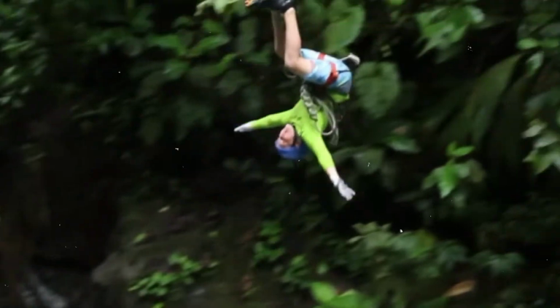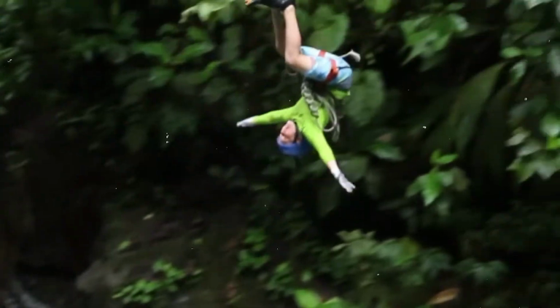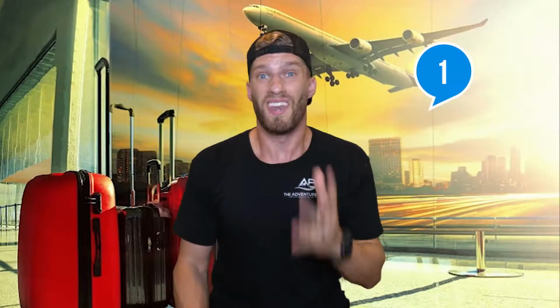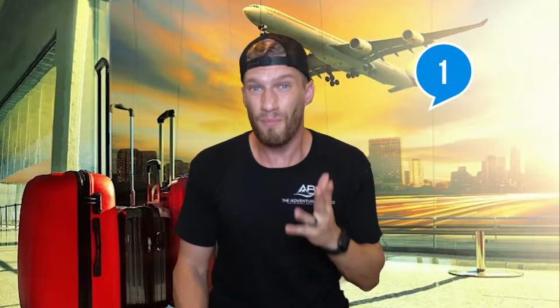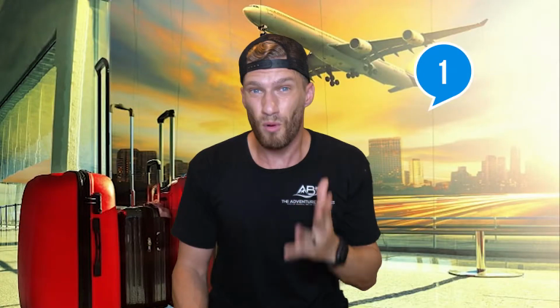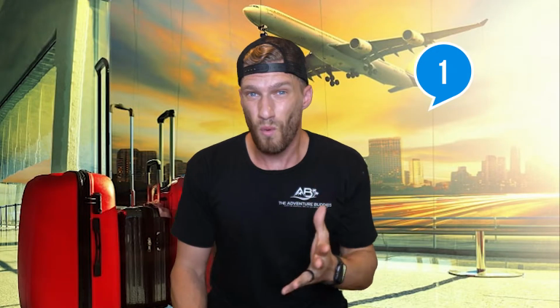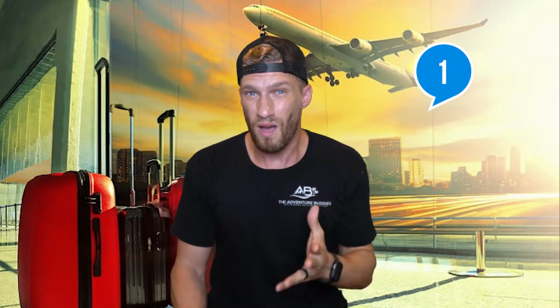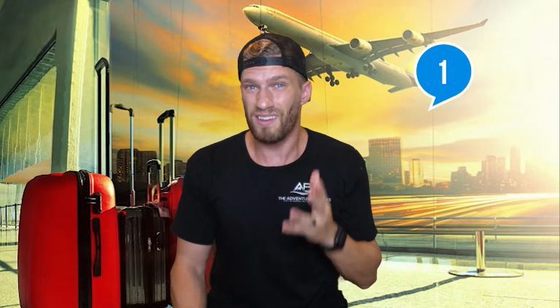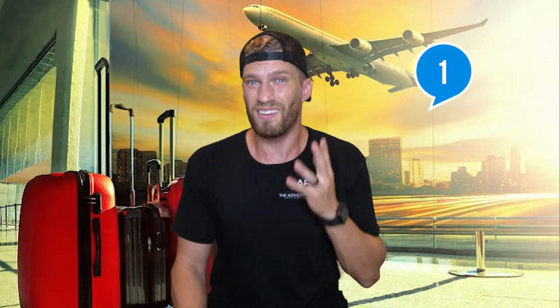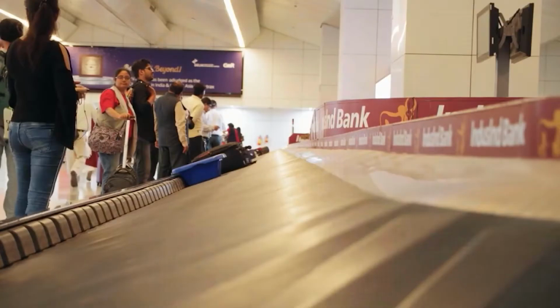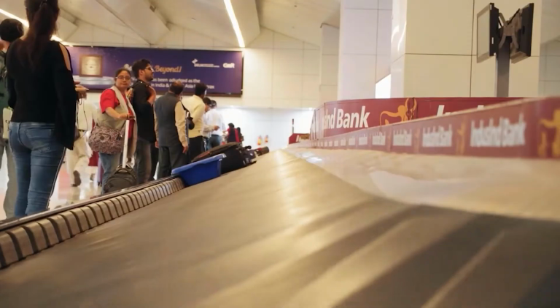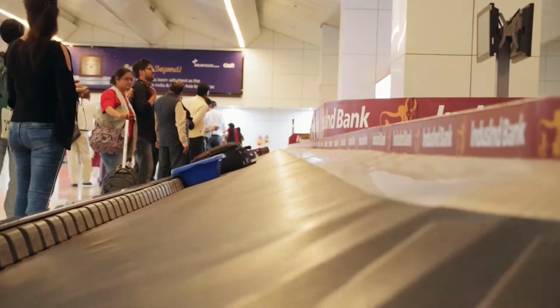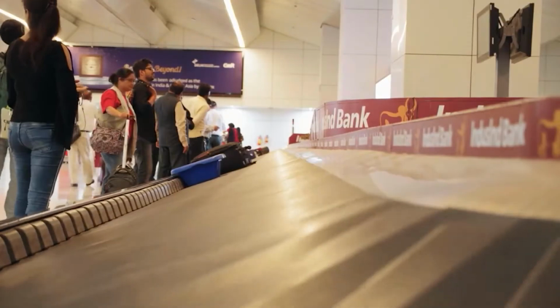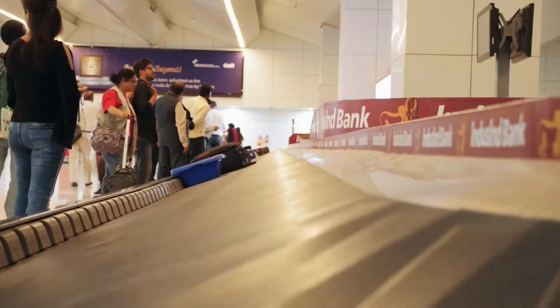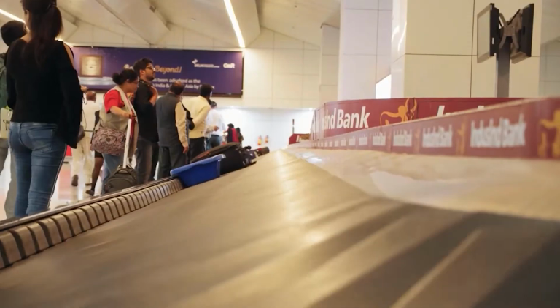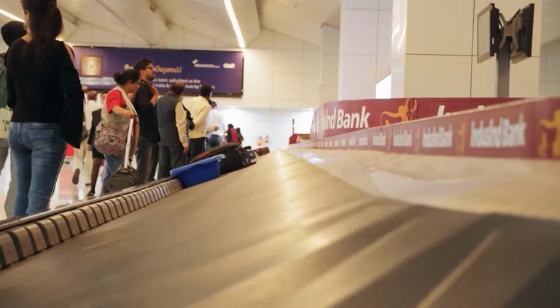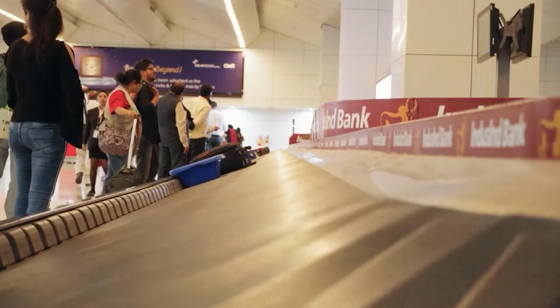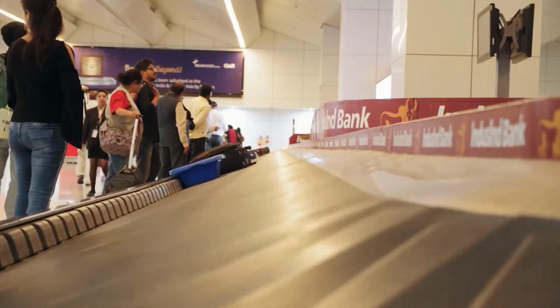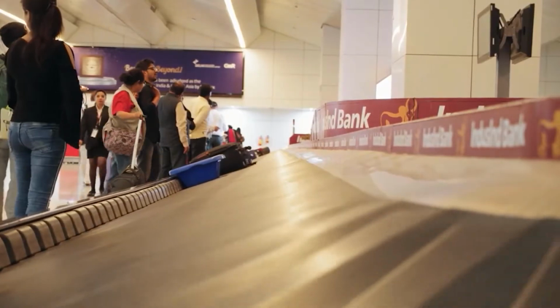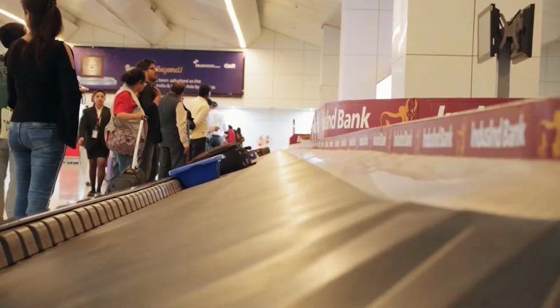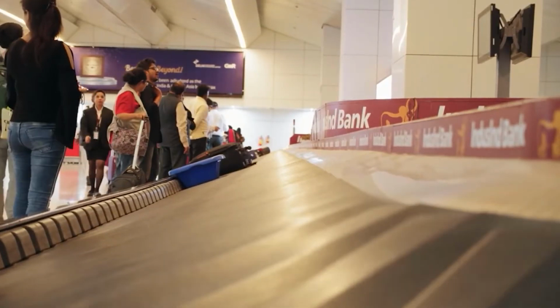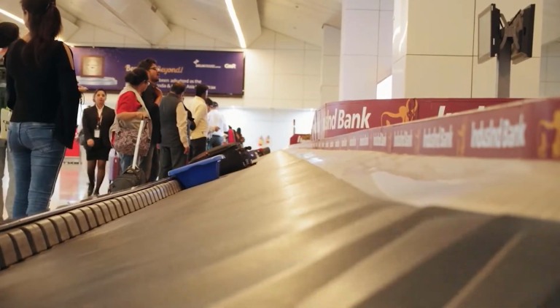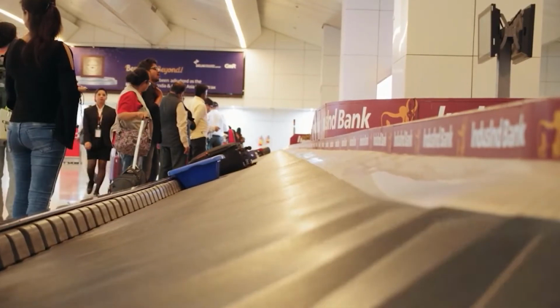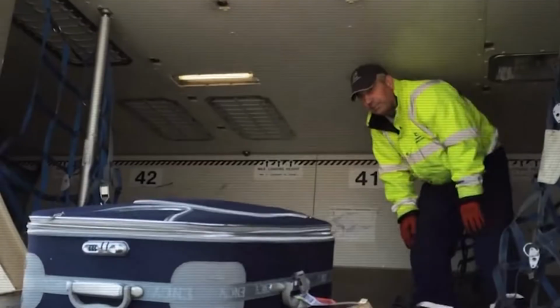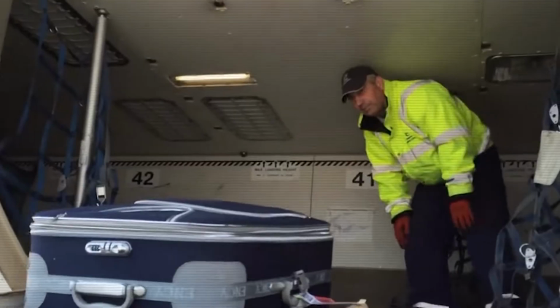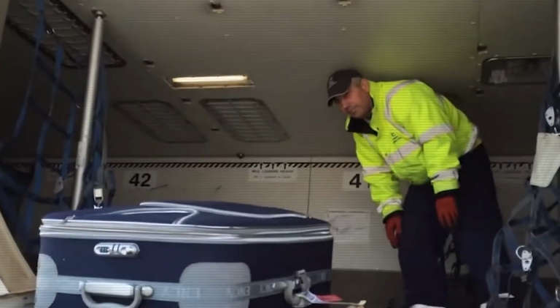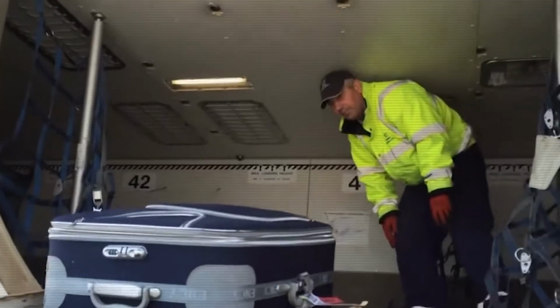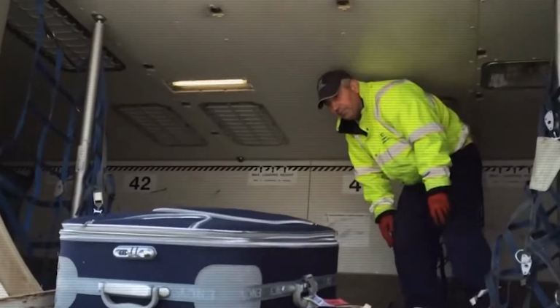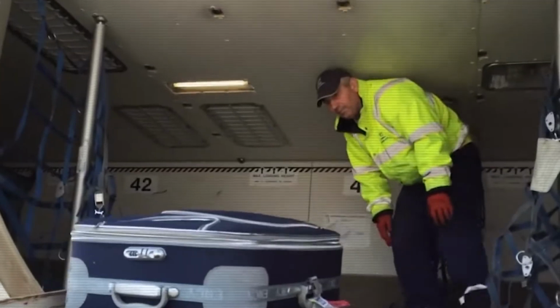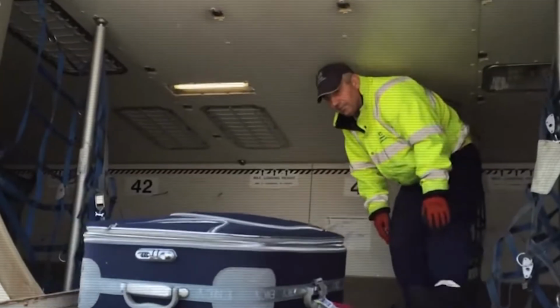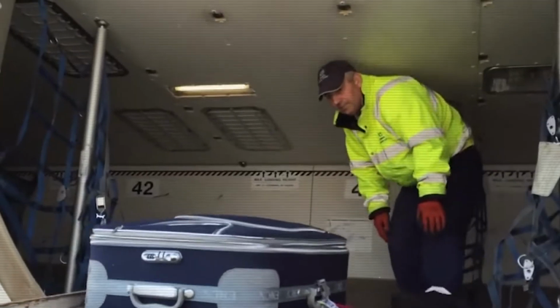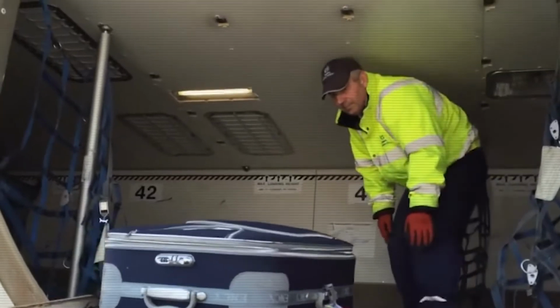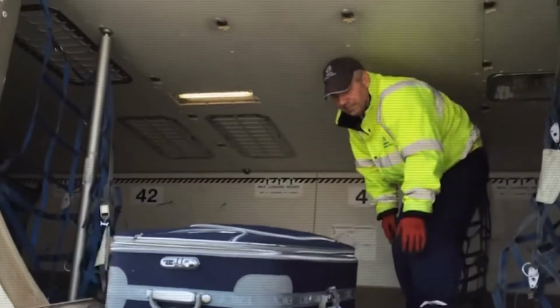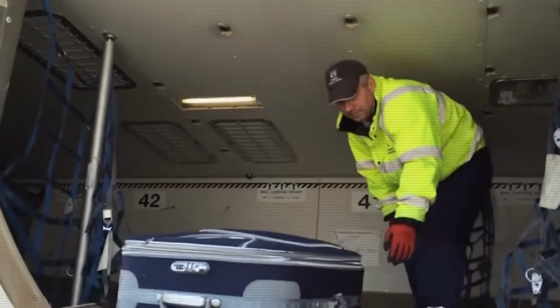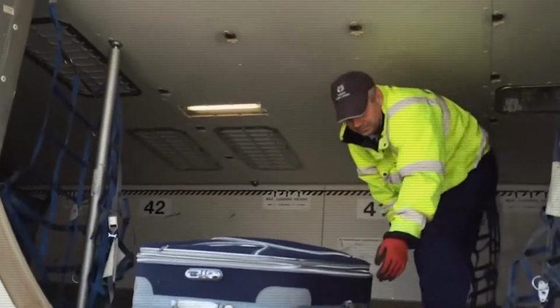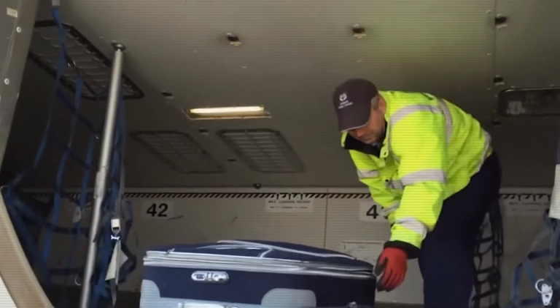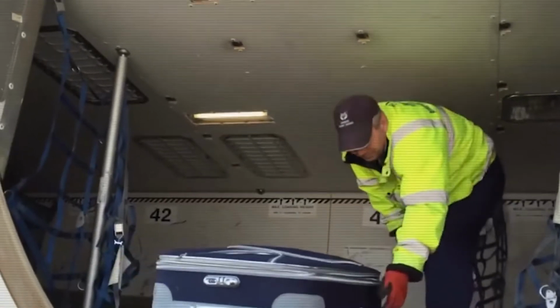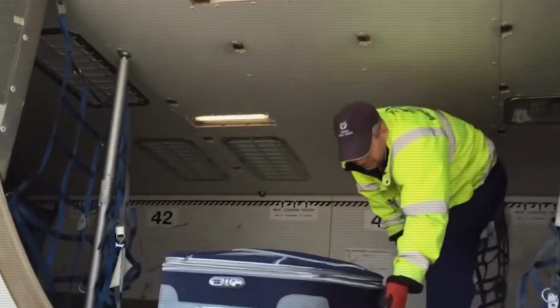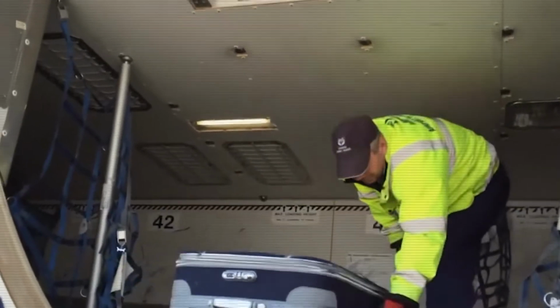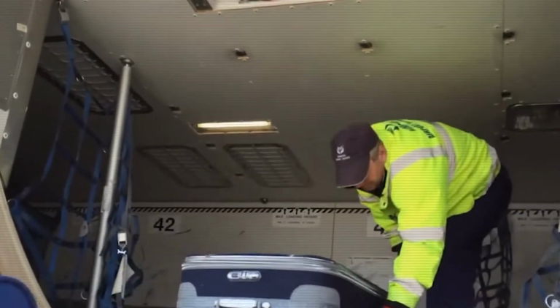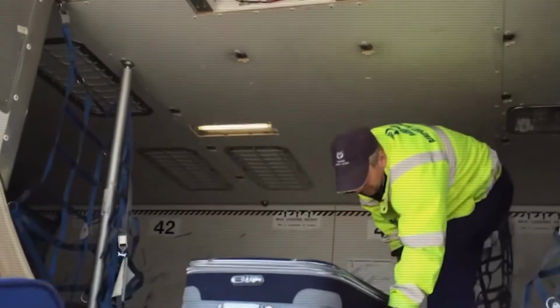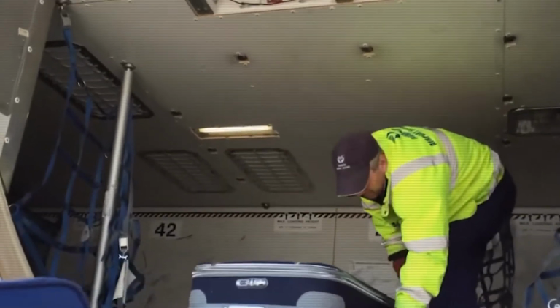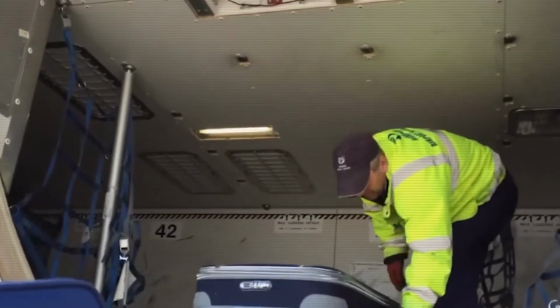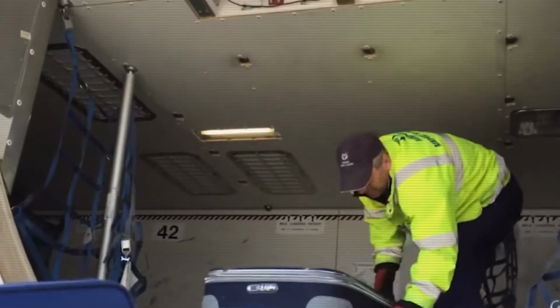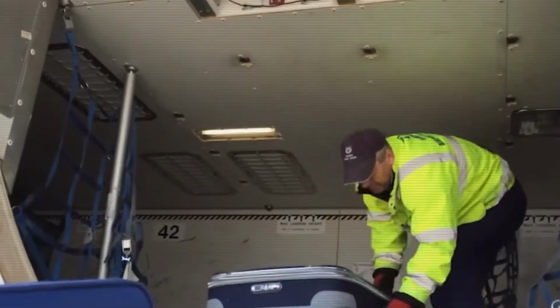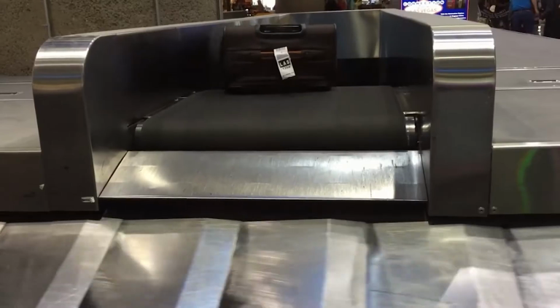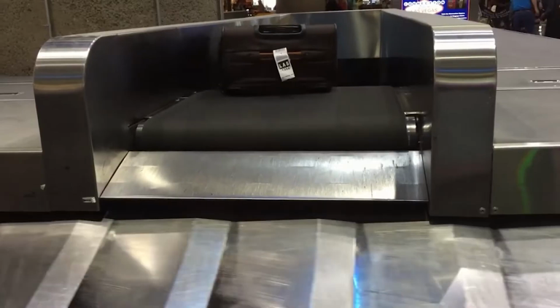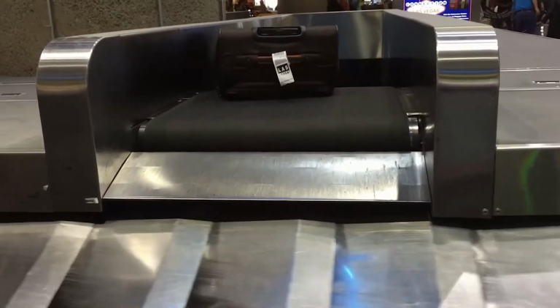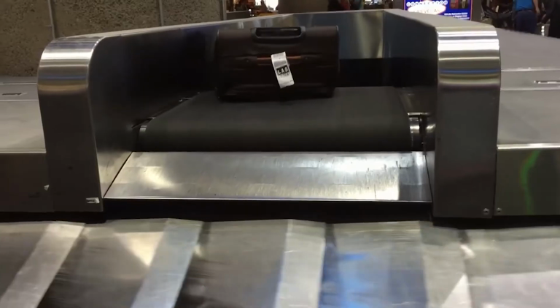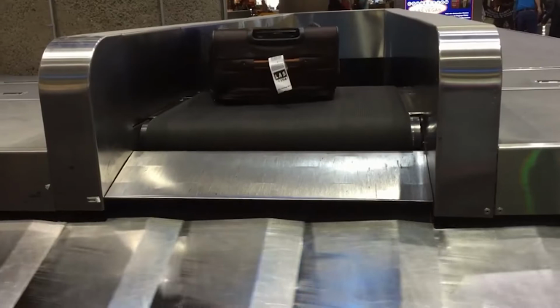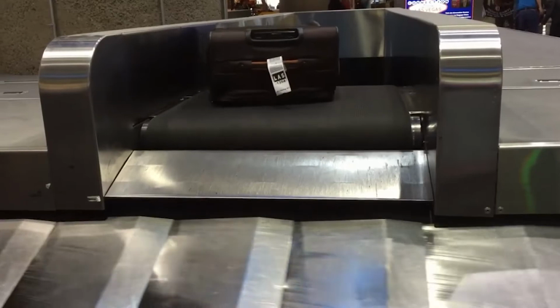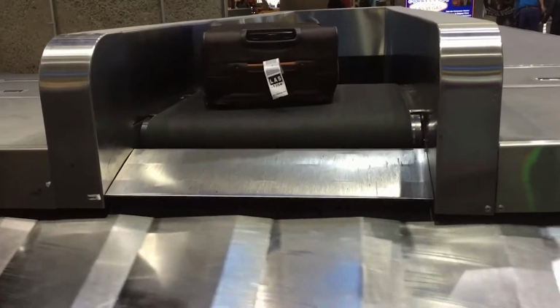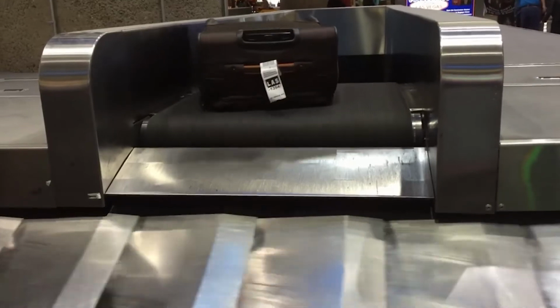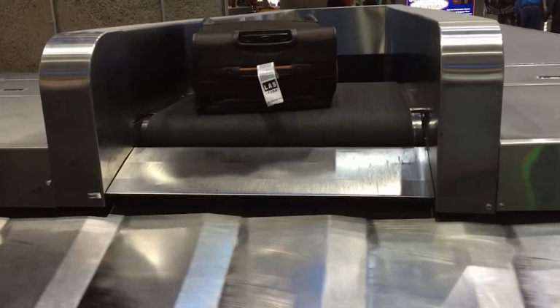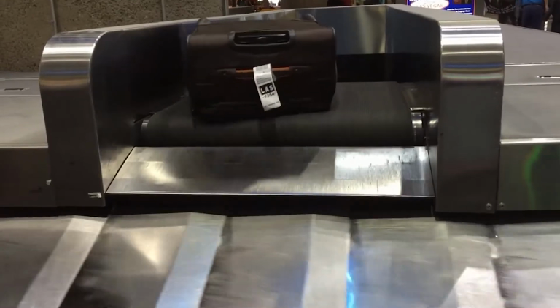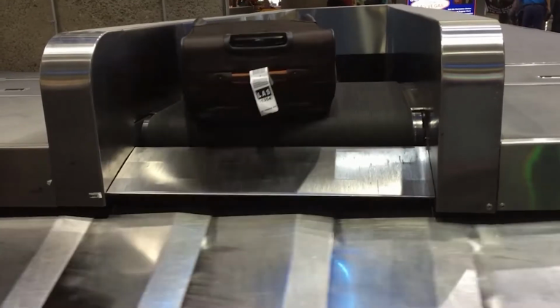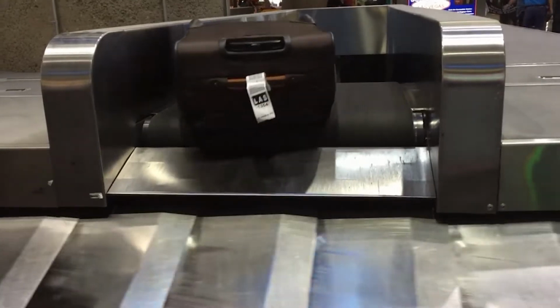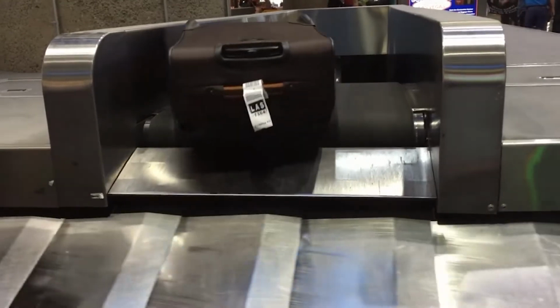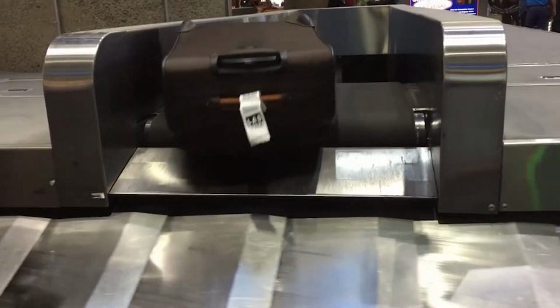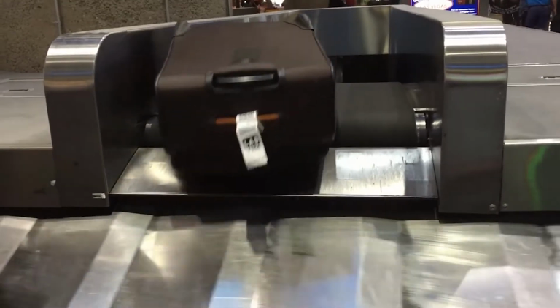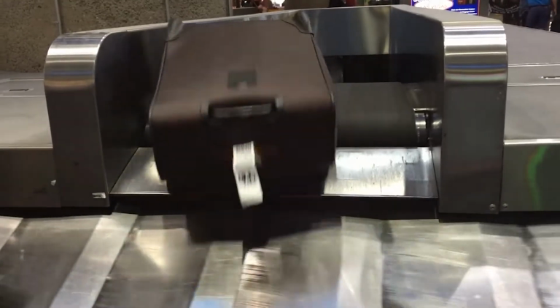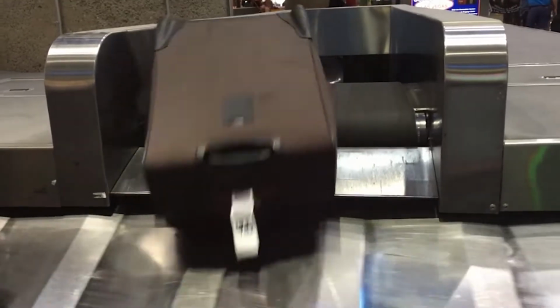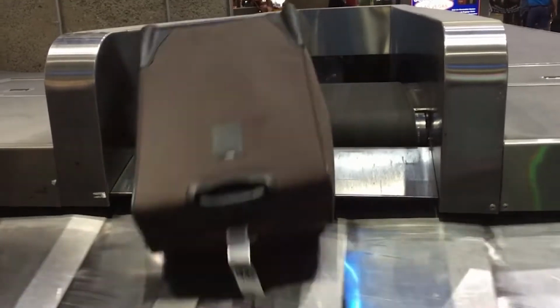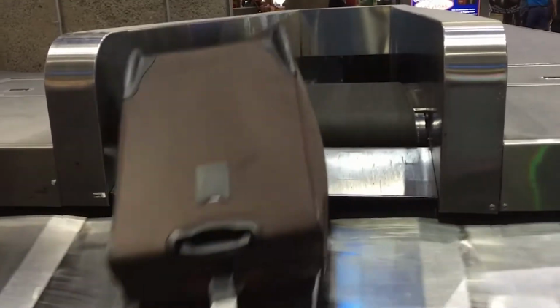Number 1: don't pack your valuables. We've all seen how the airline employees tend to handle our luggage, so just don't do it.